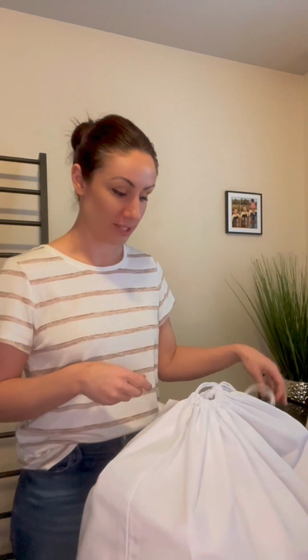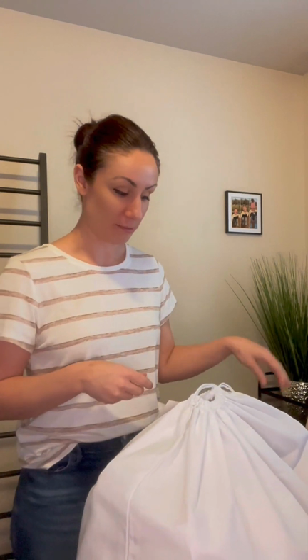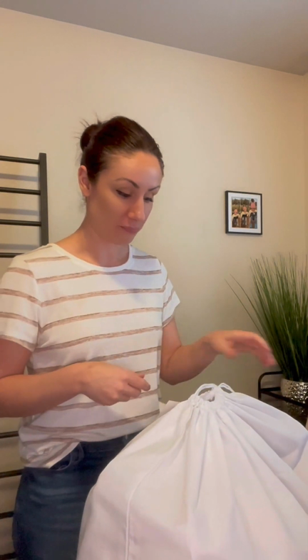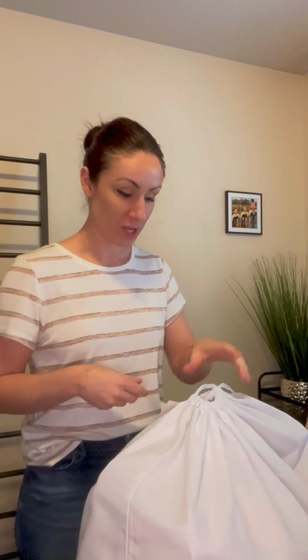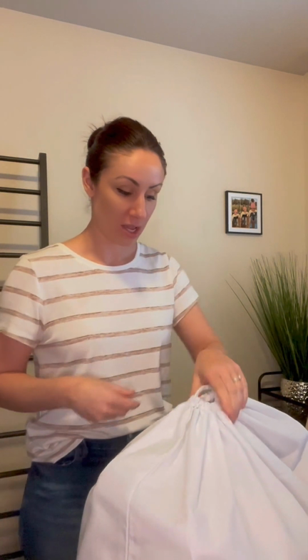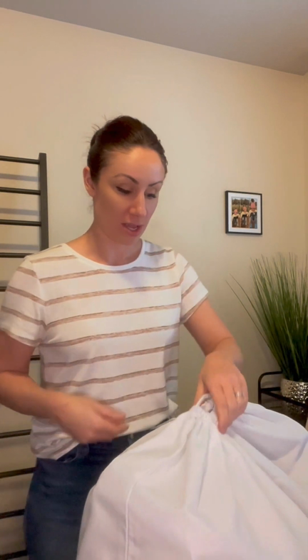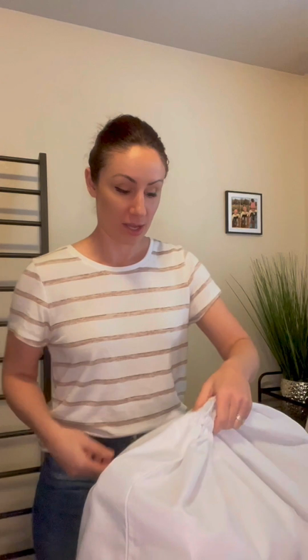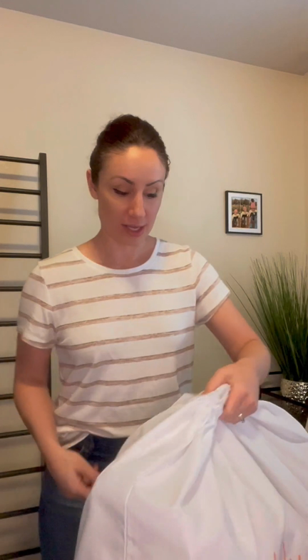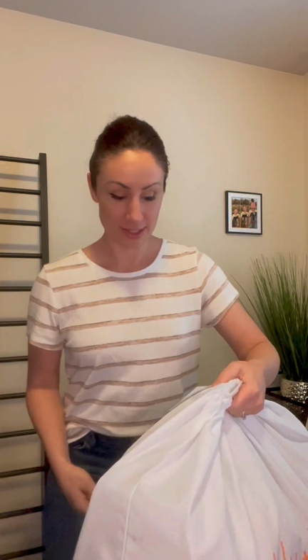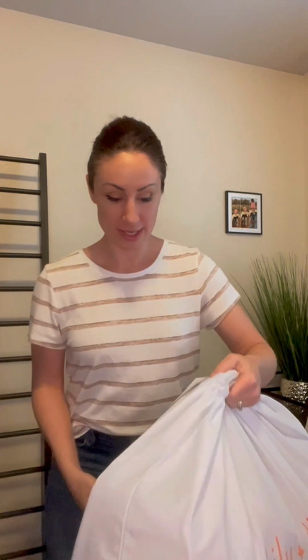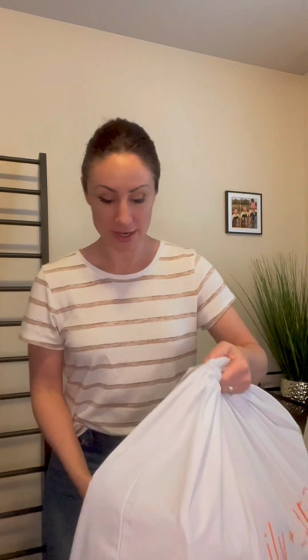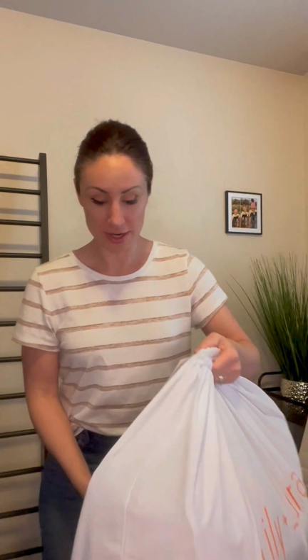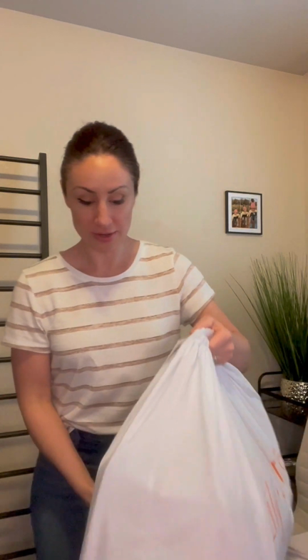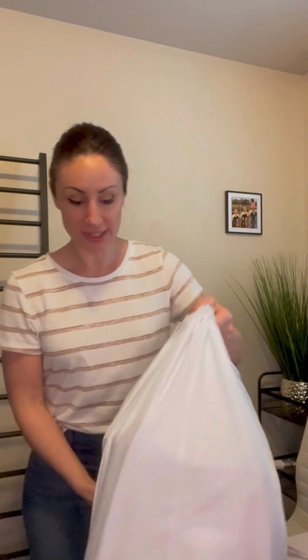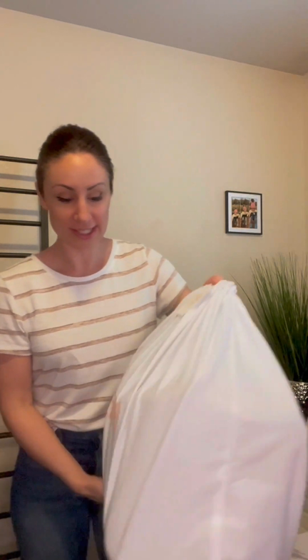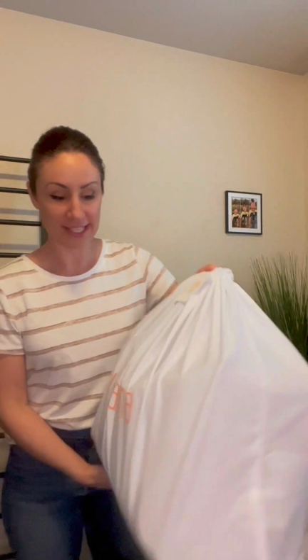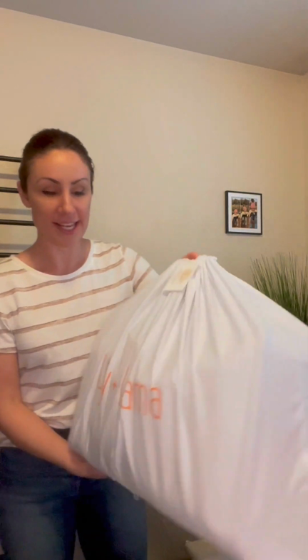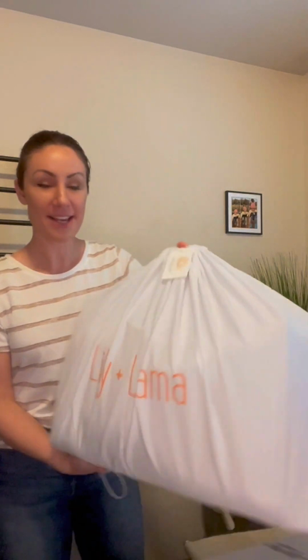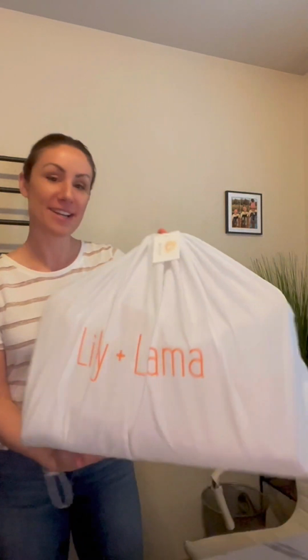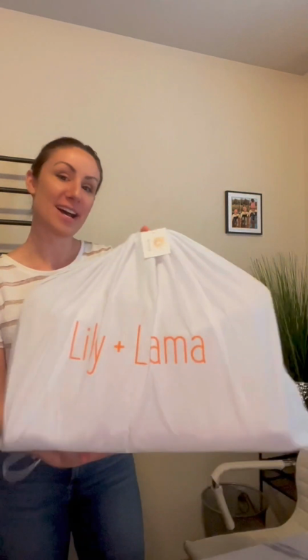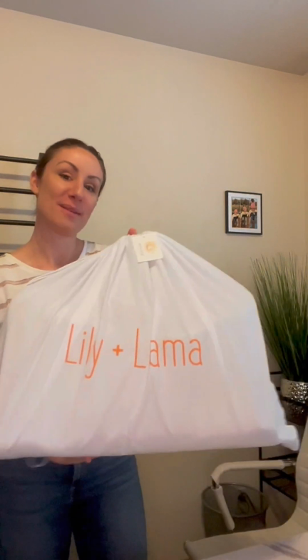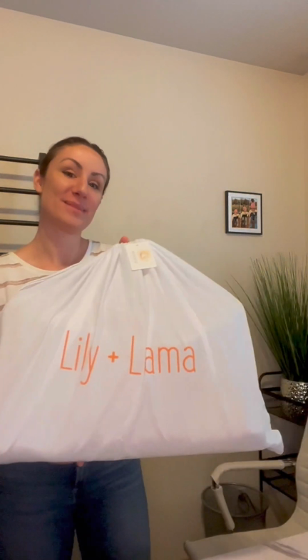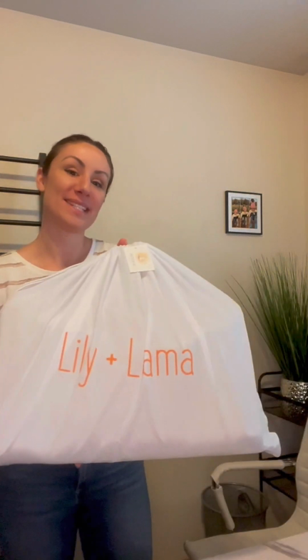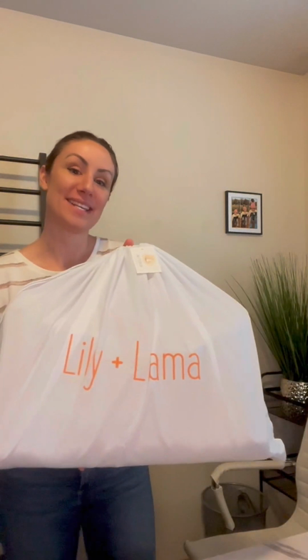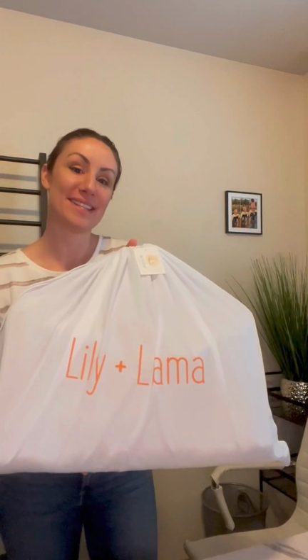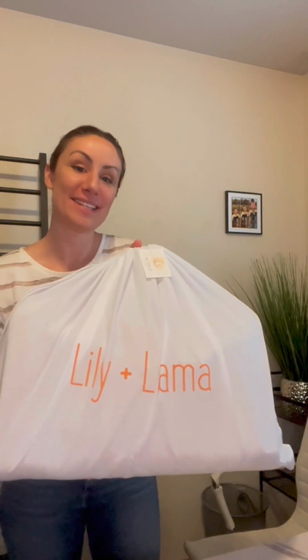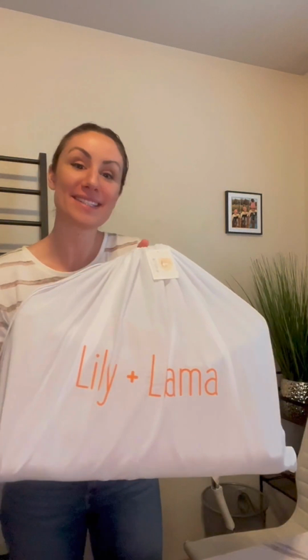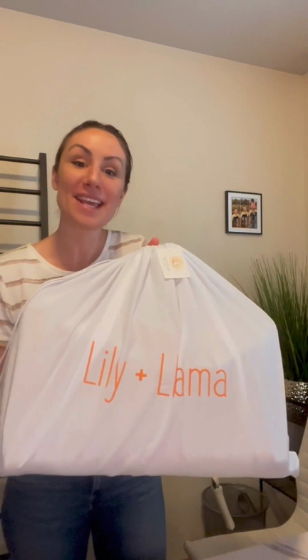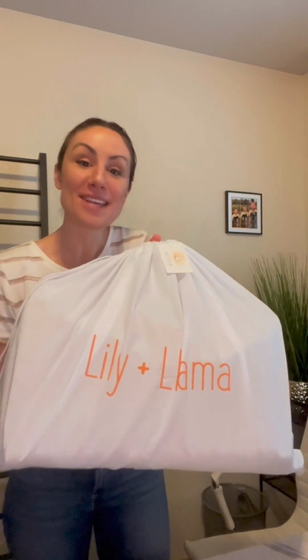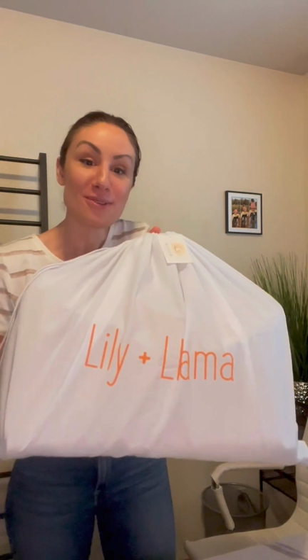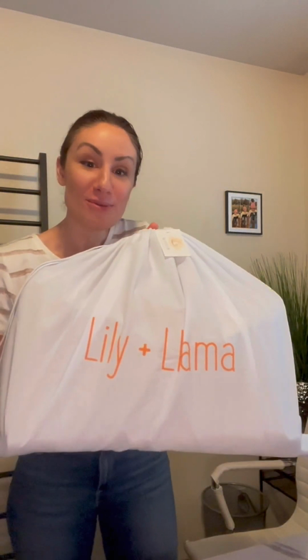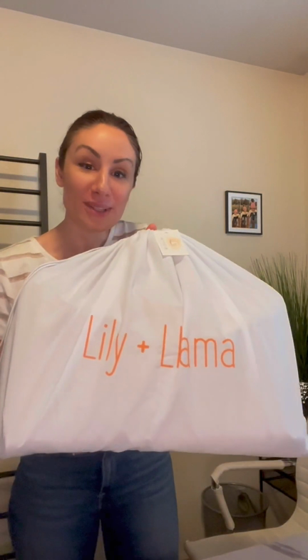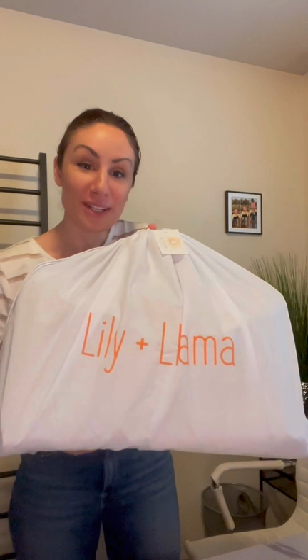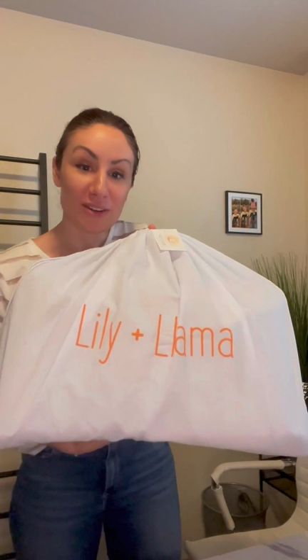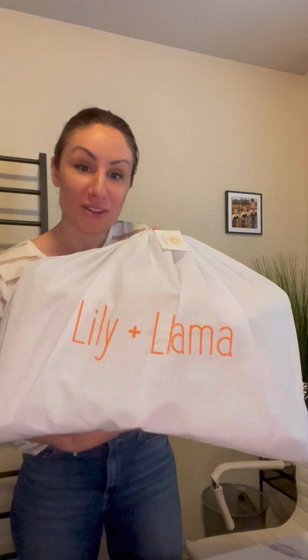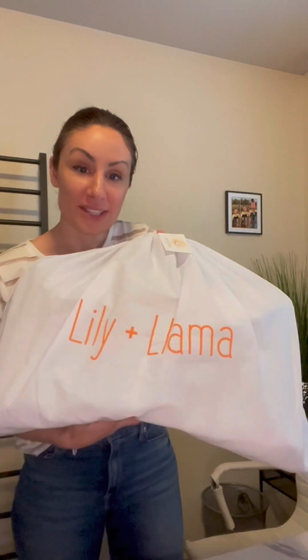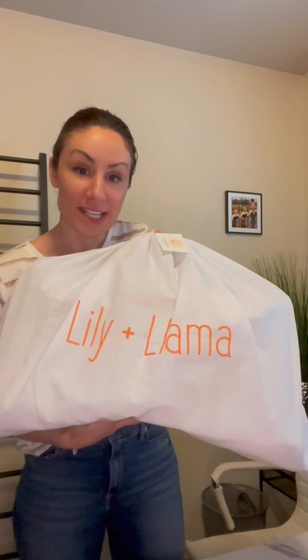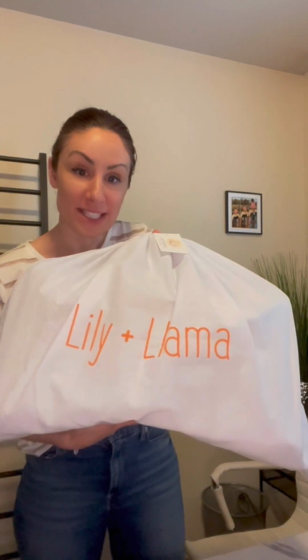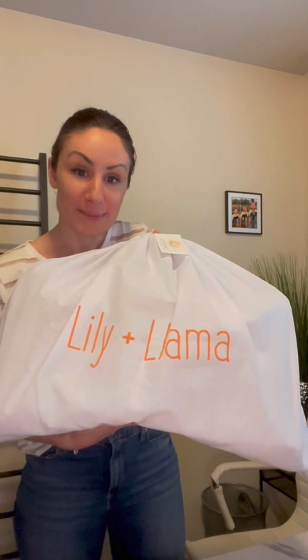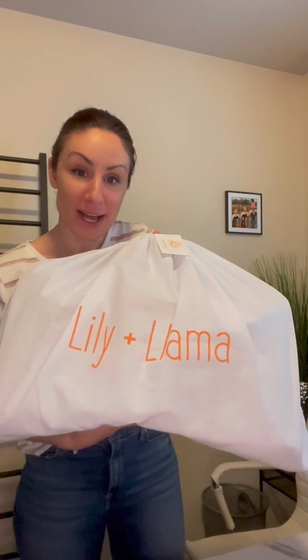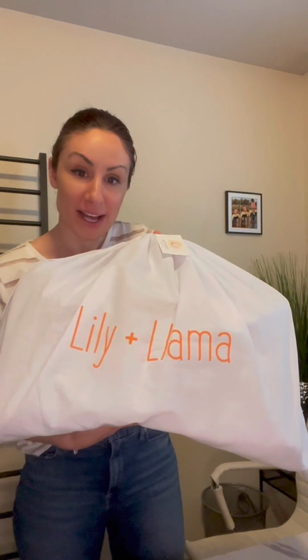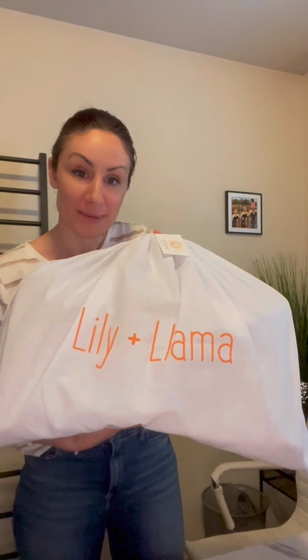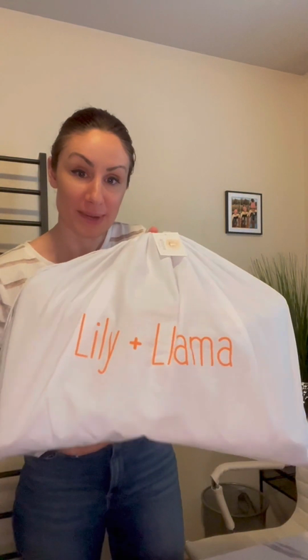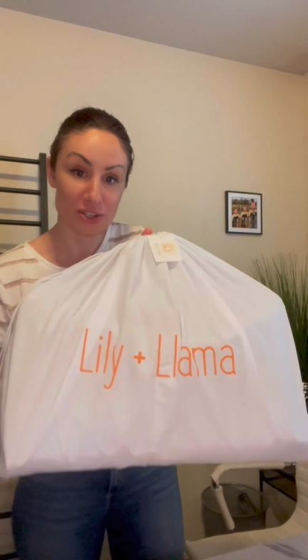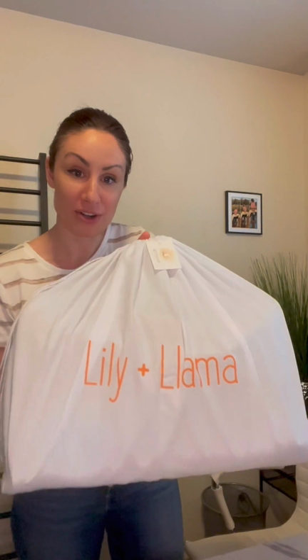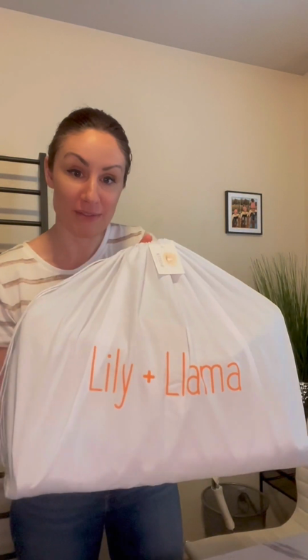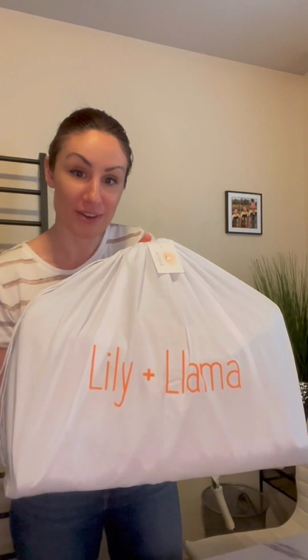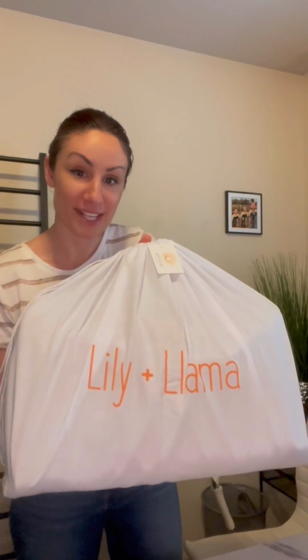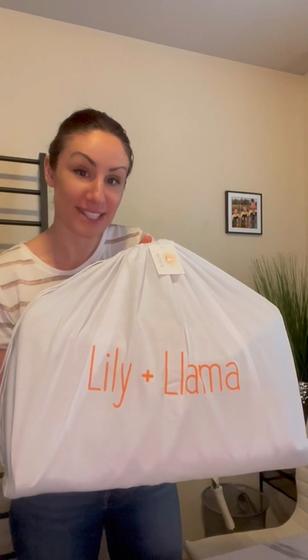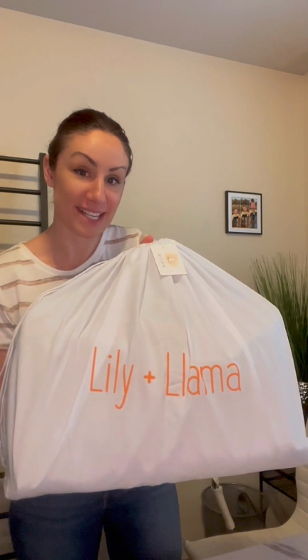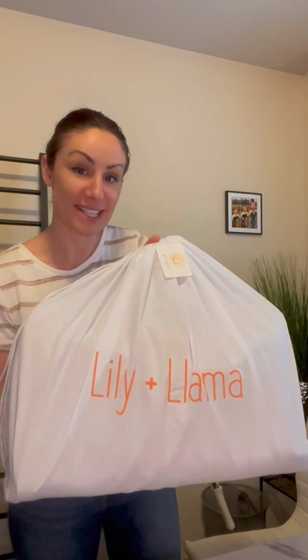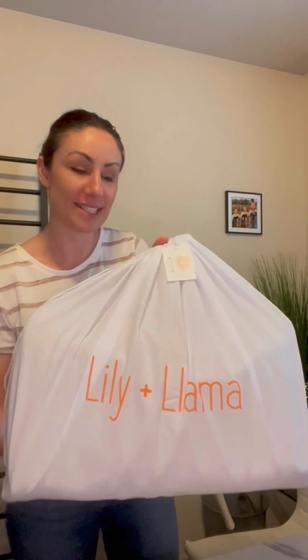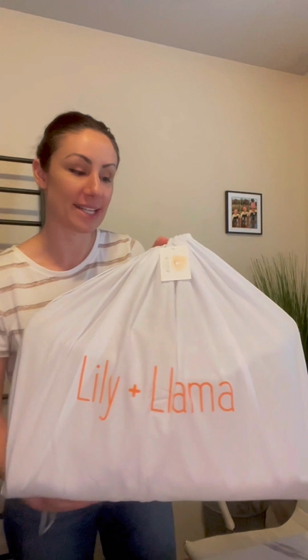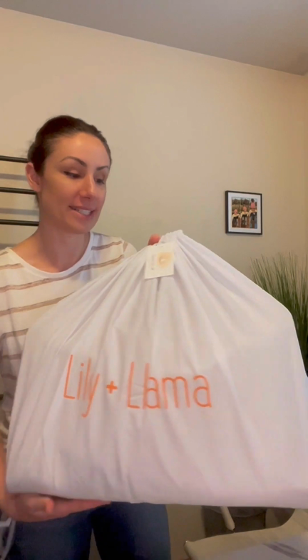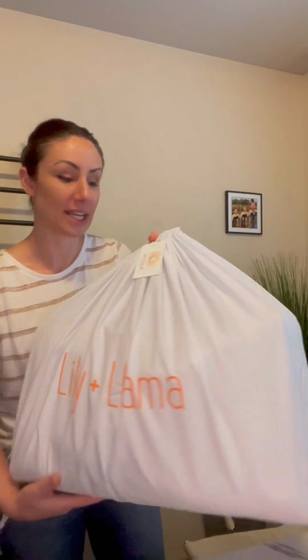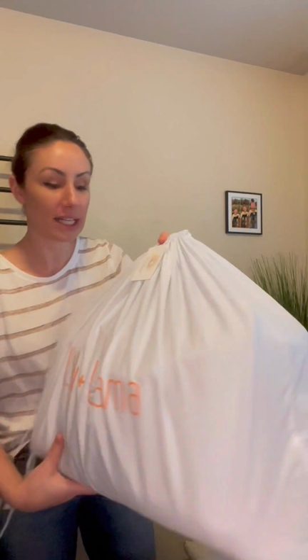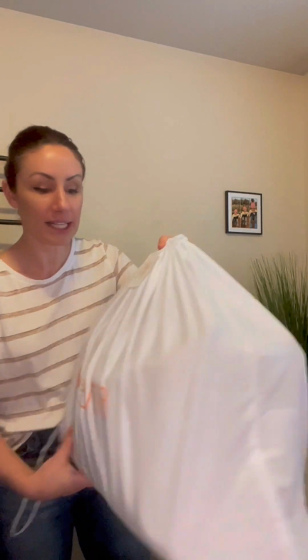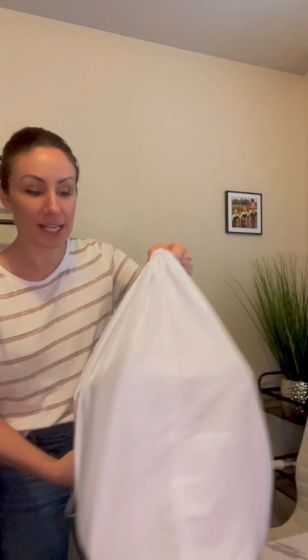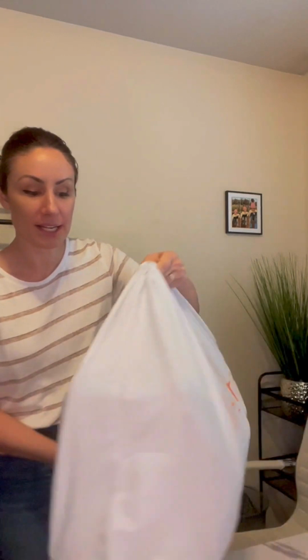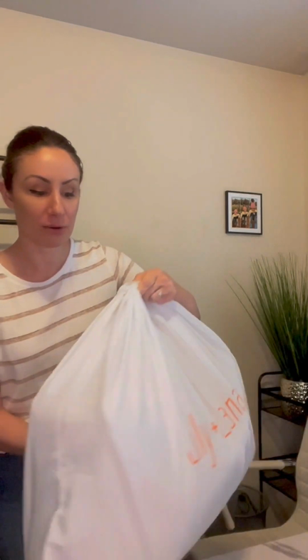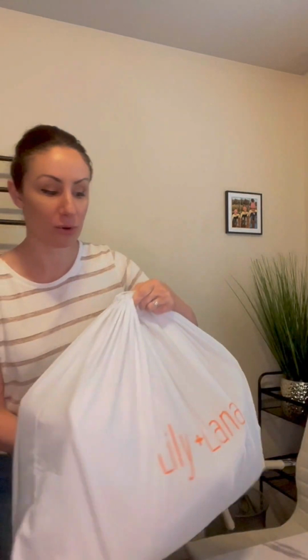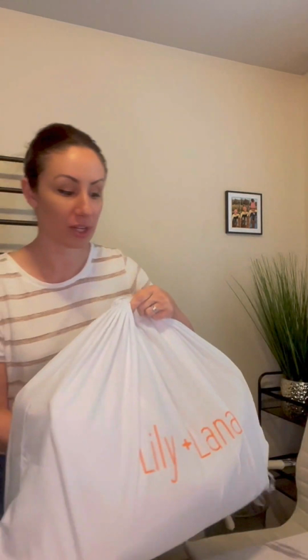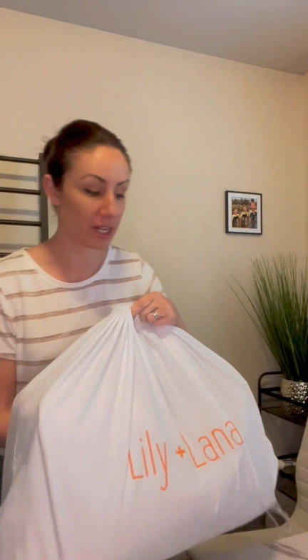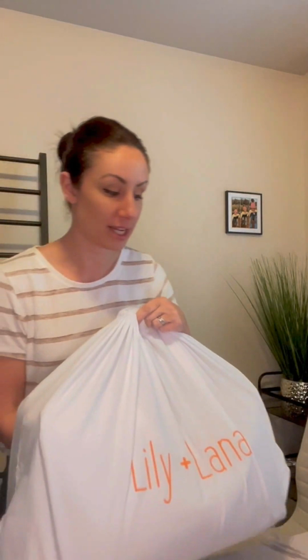As you can see here, it comes in this cute little dust bag to make sure everything stays nice and clean and organized.